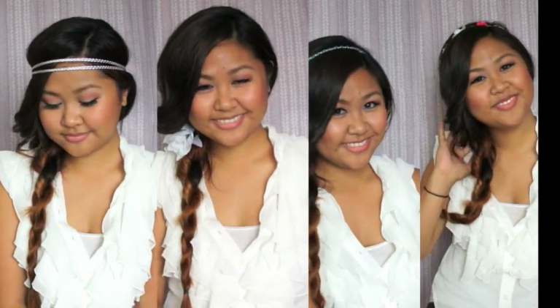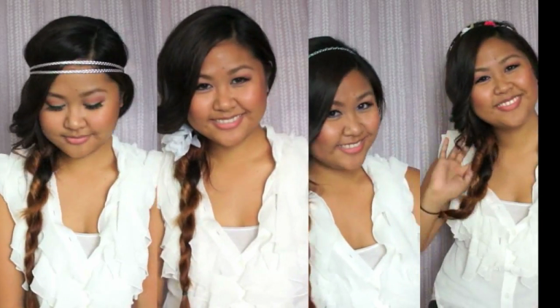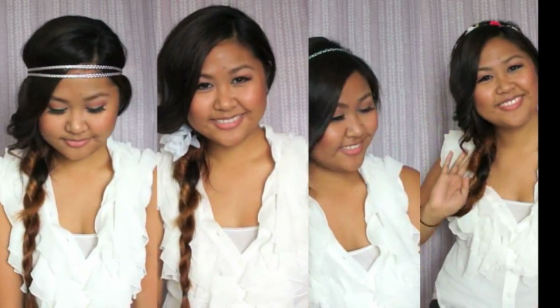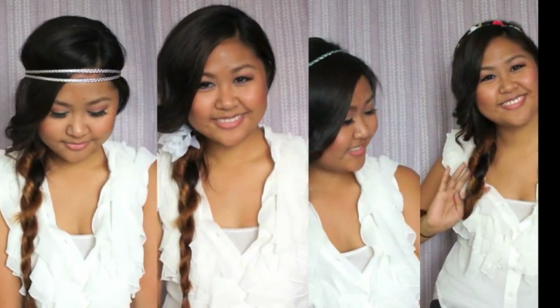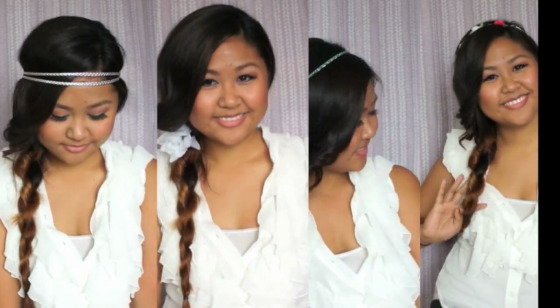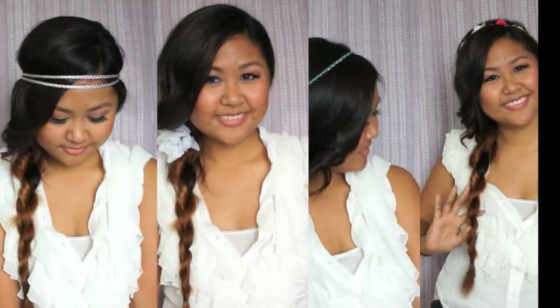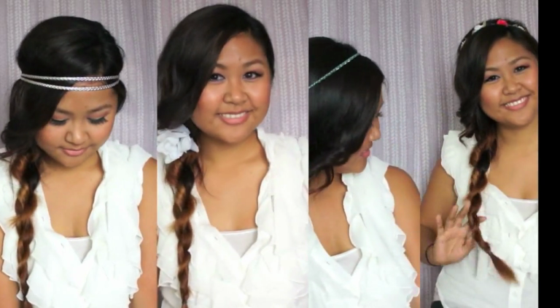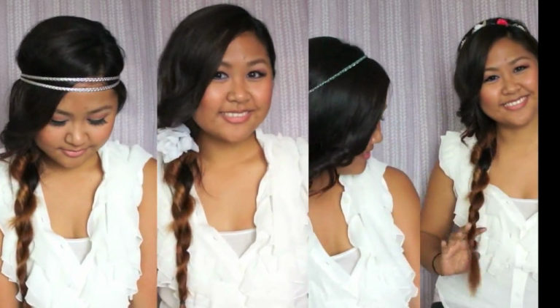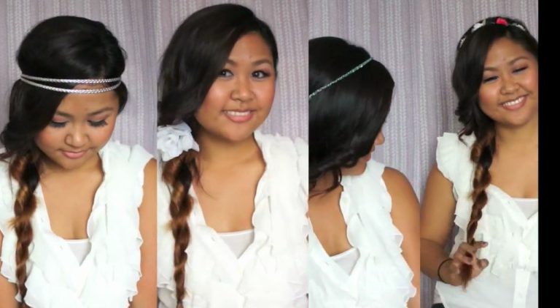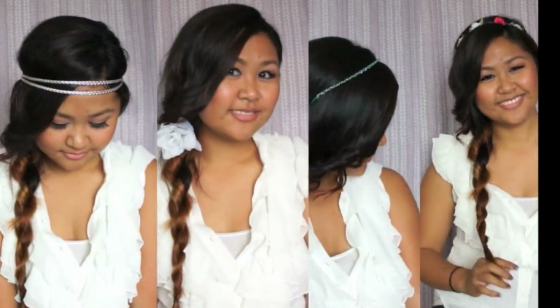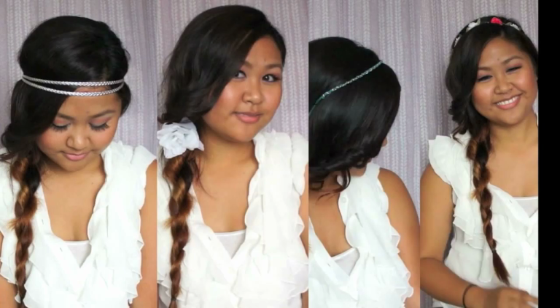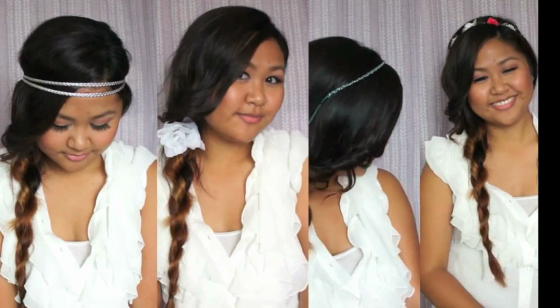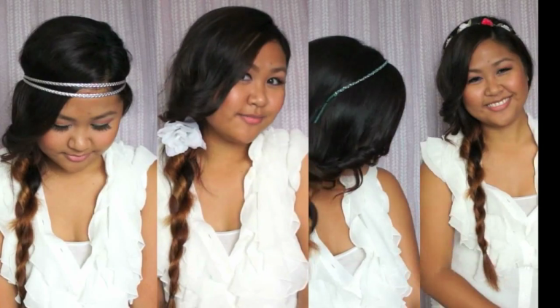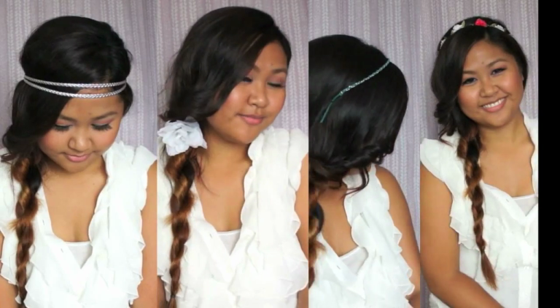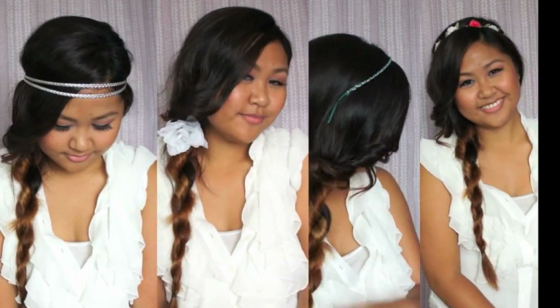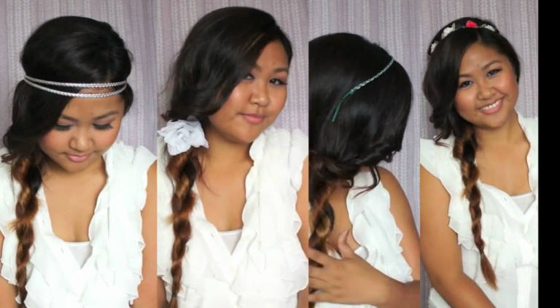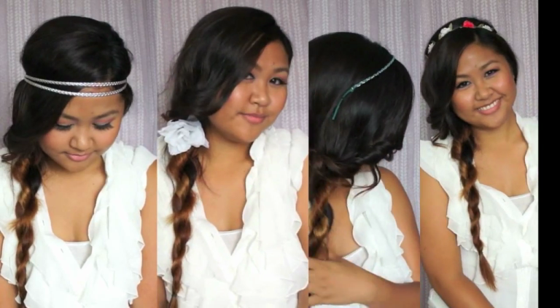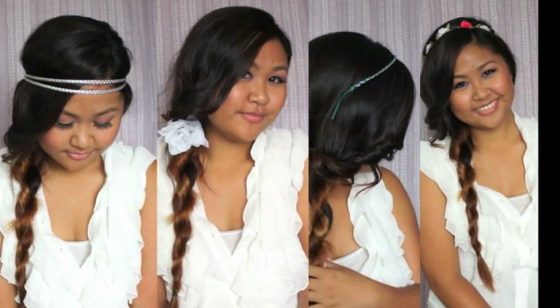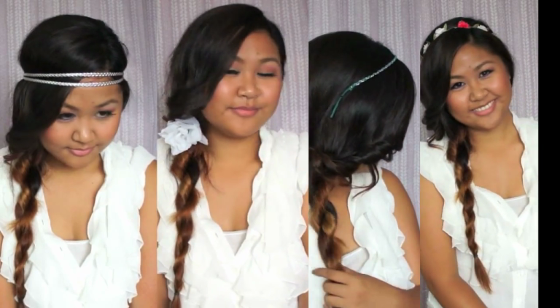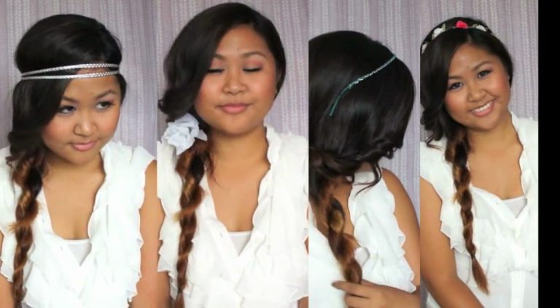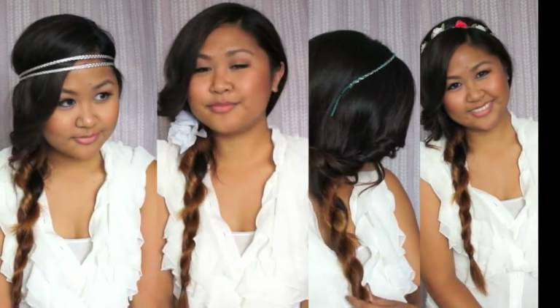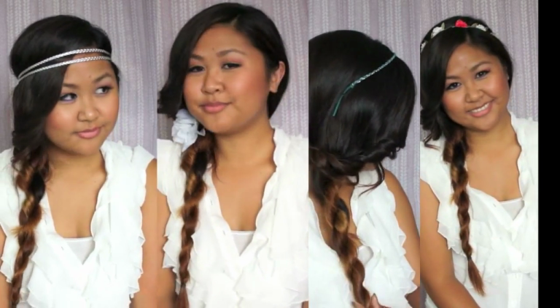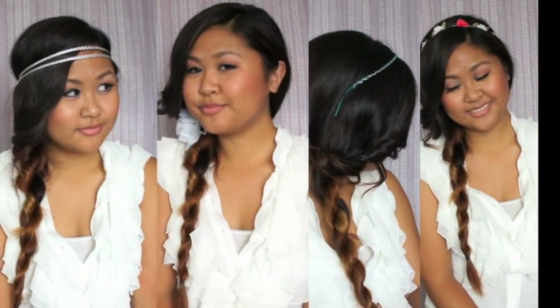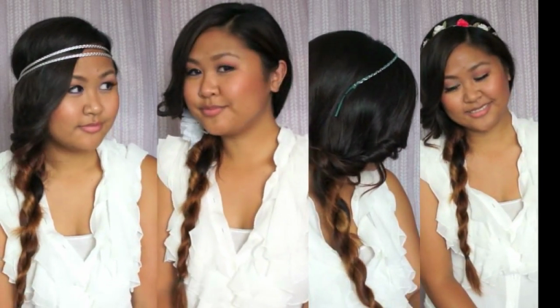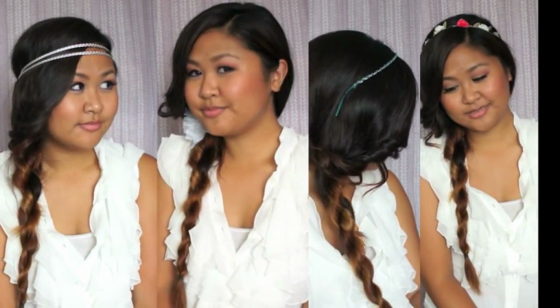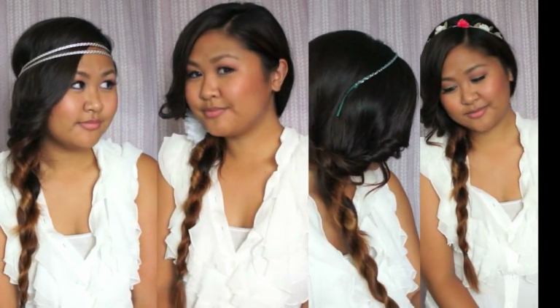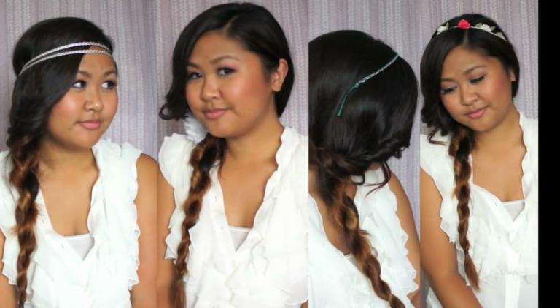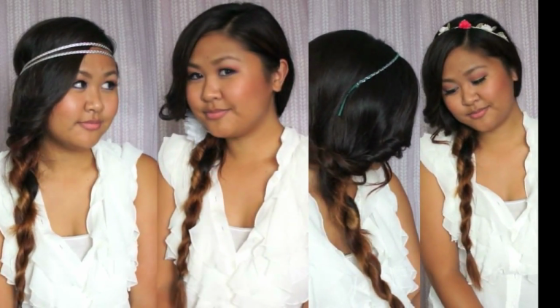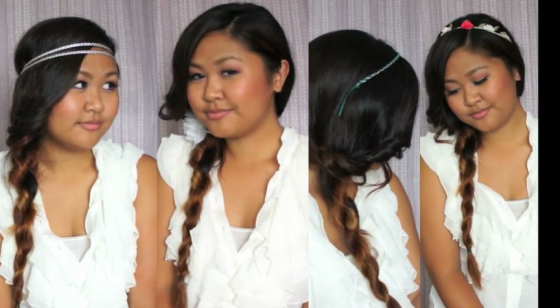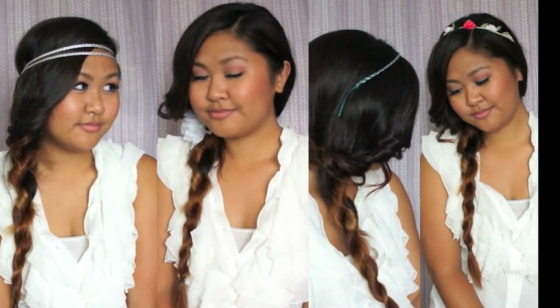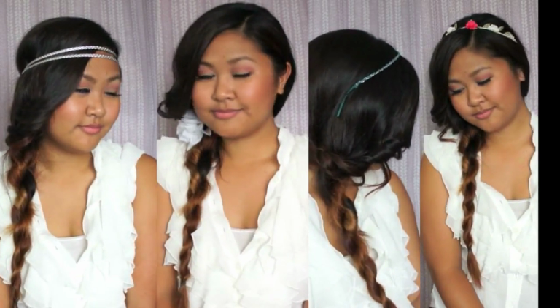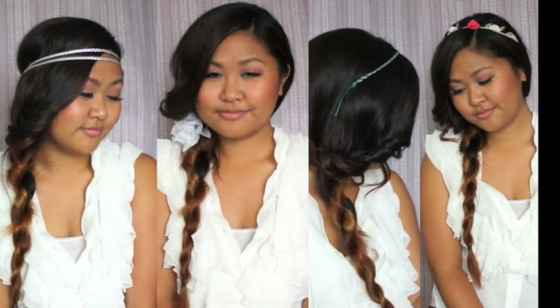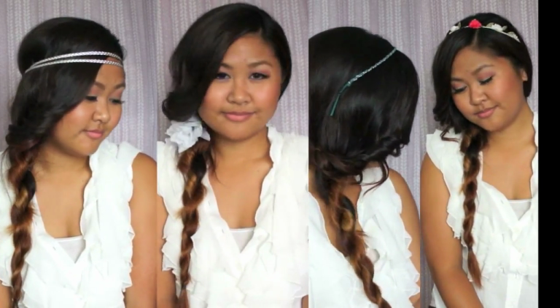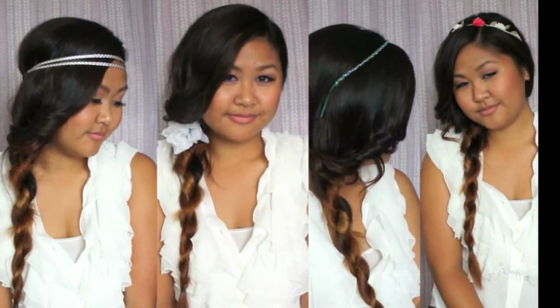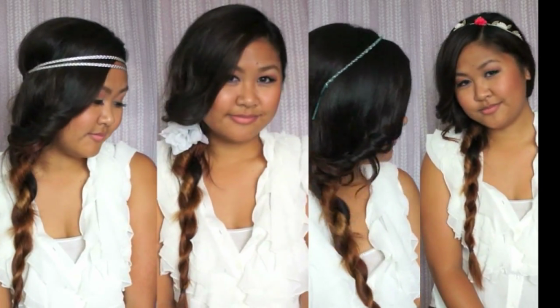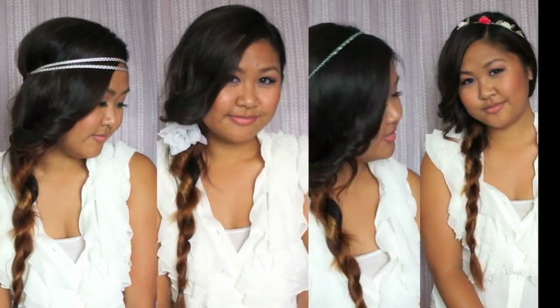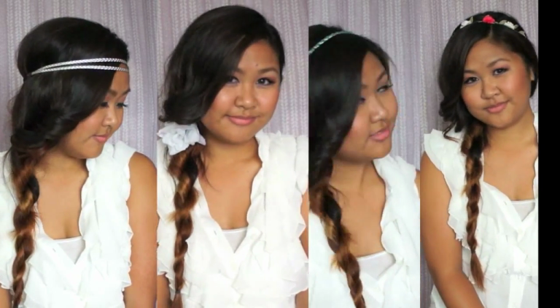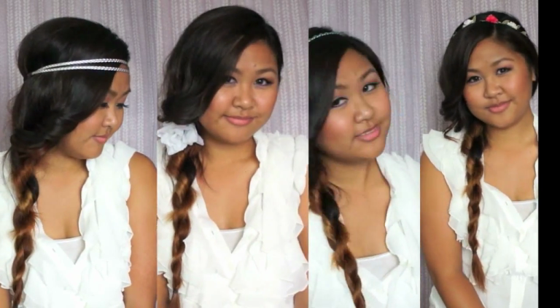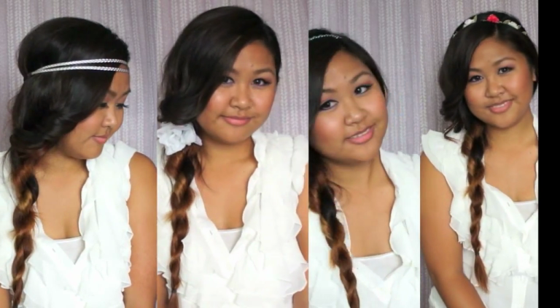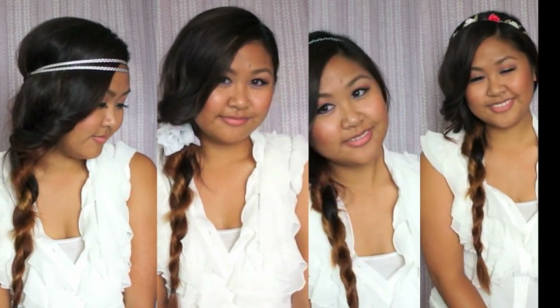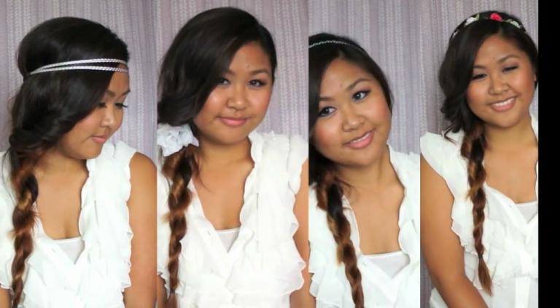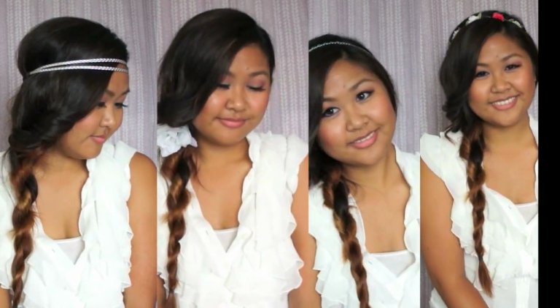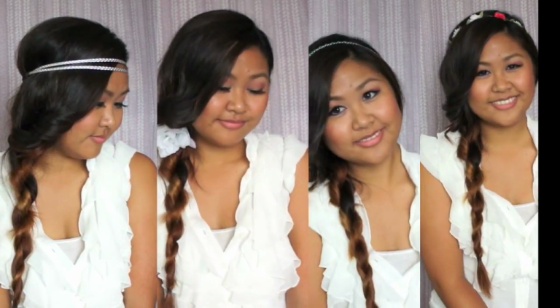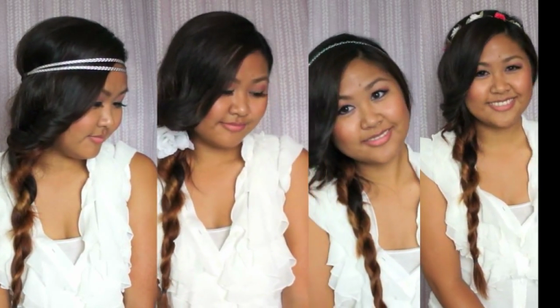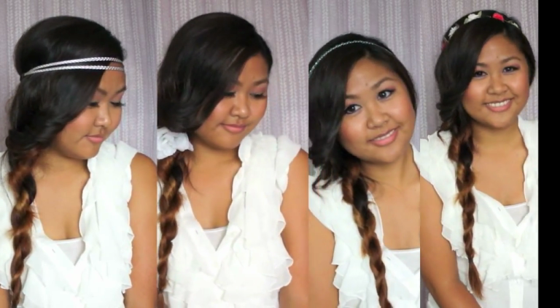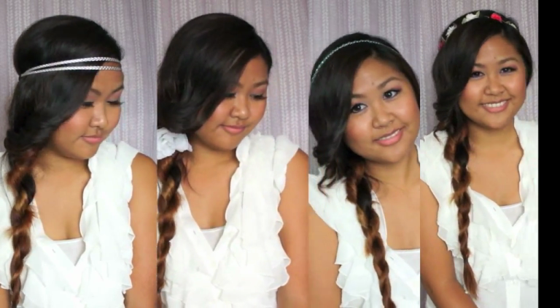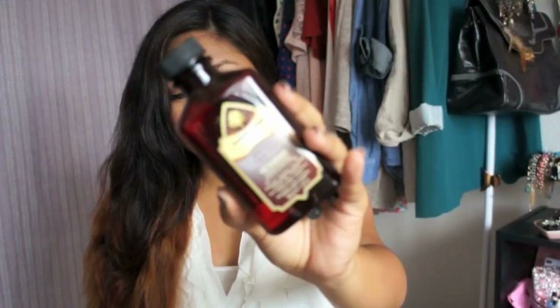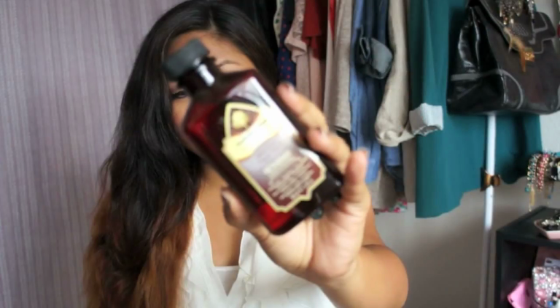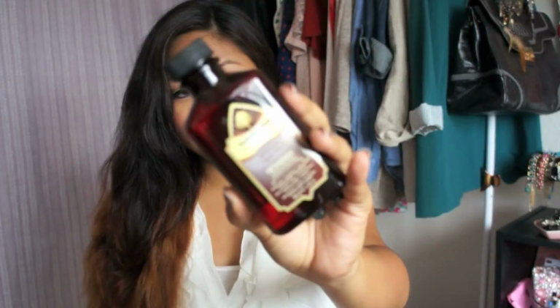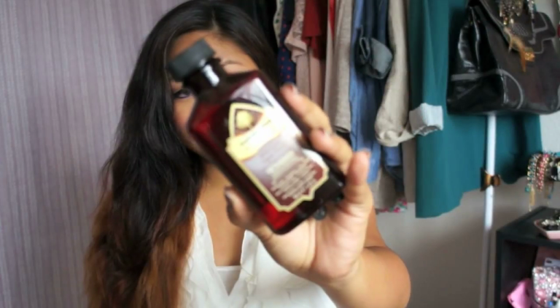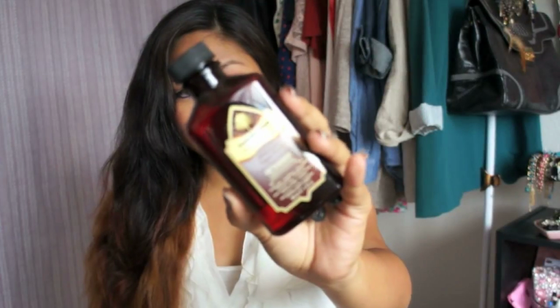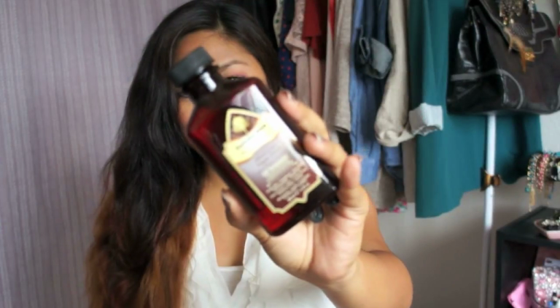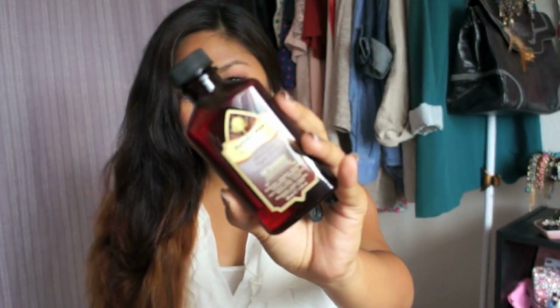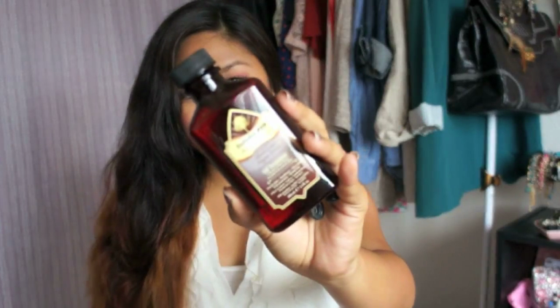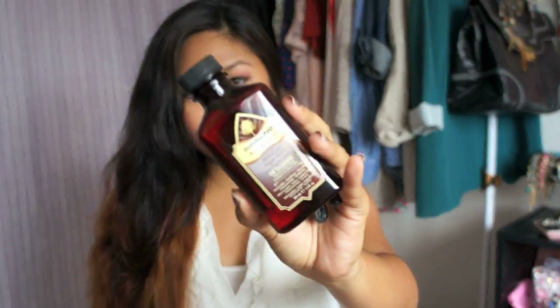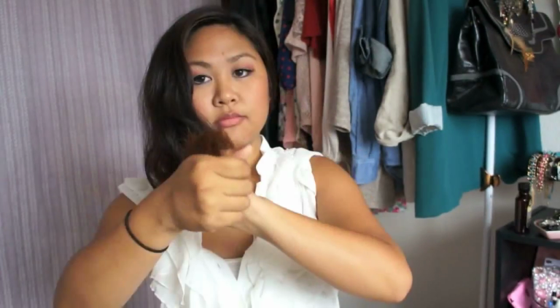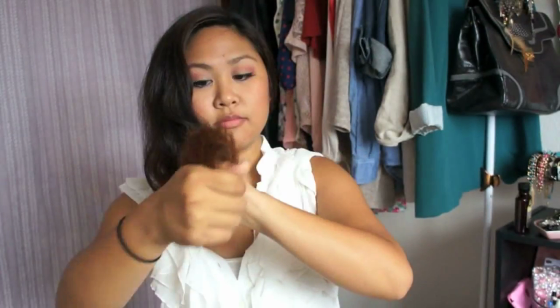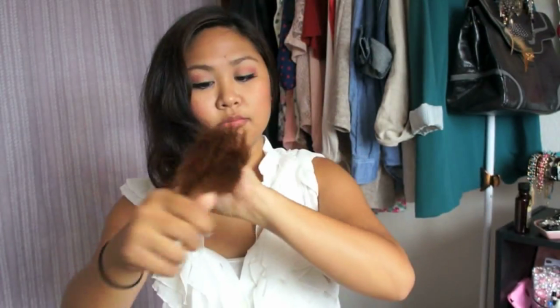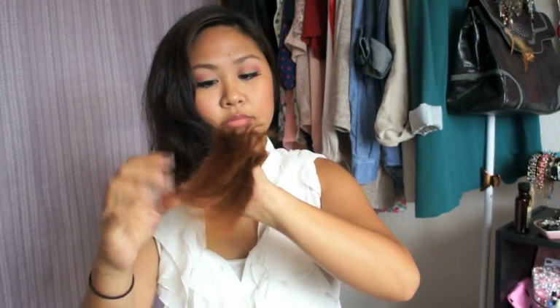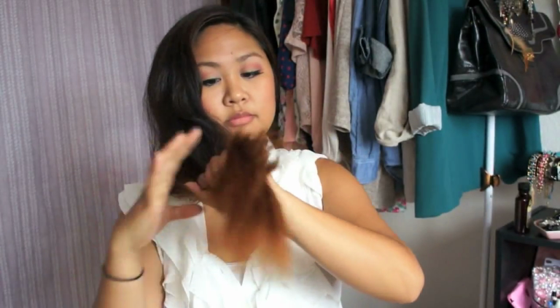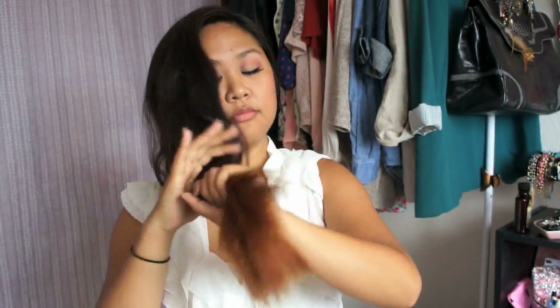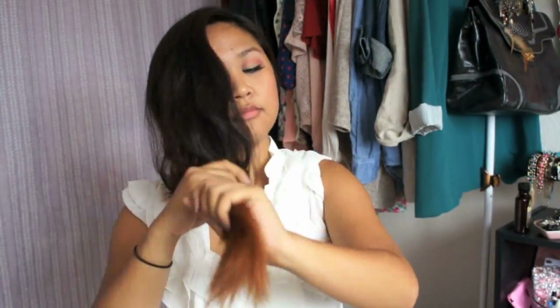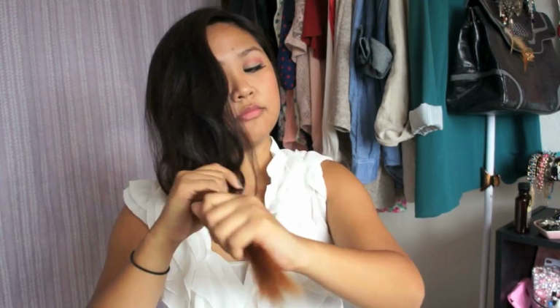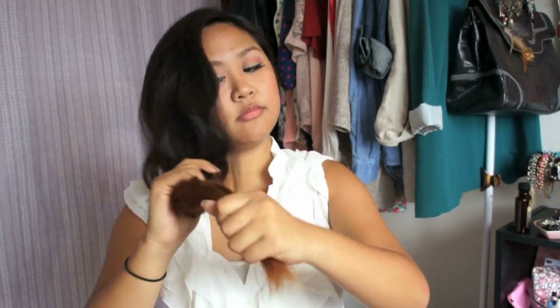I'm going to show you how to do a simple rope braid and four ways to accessorize it.